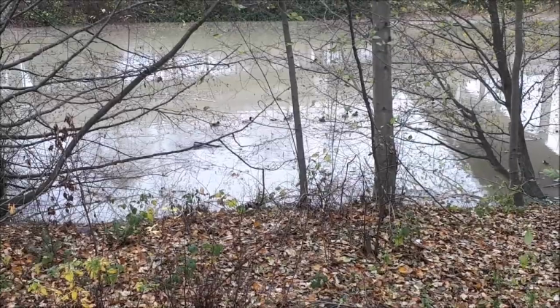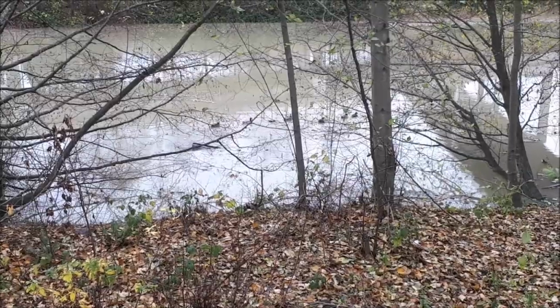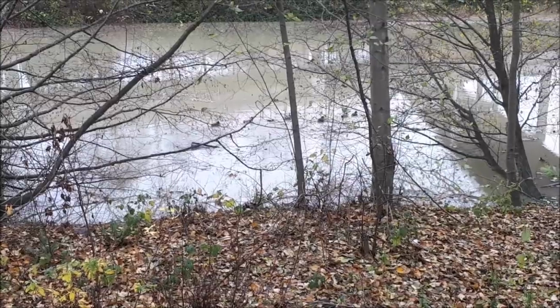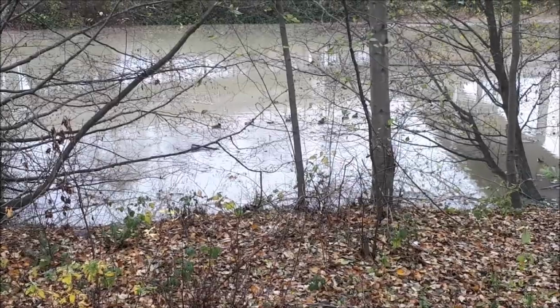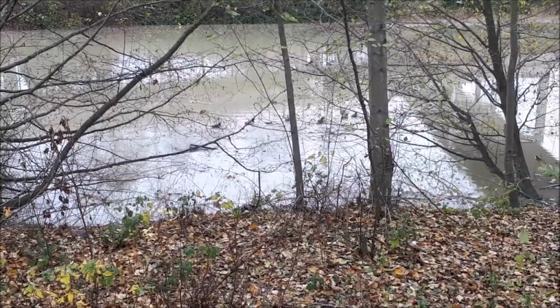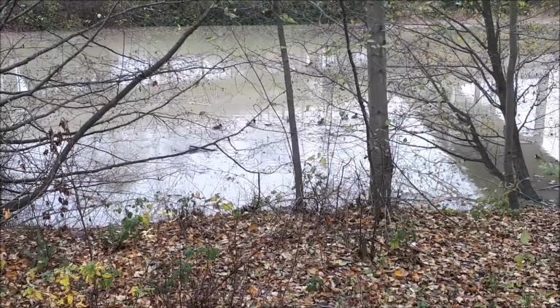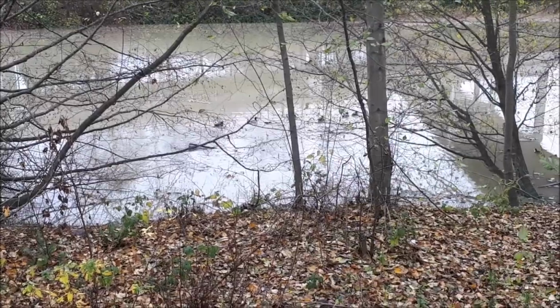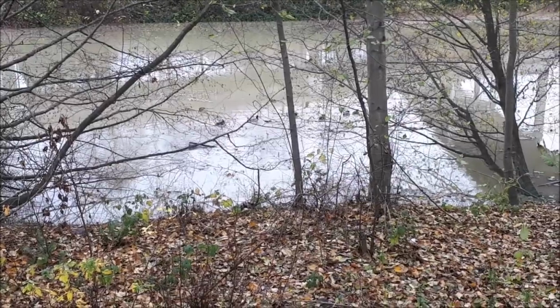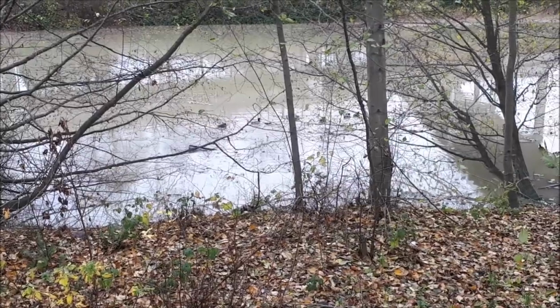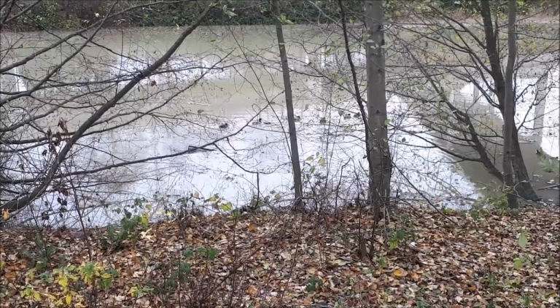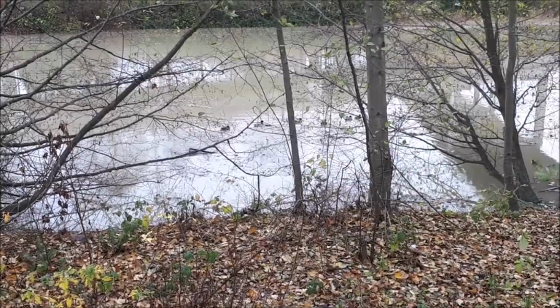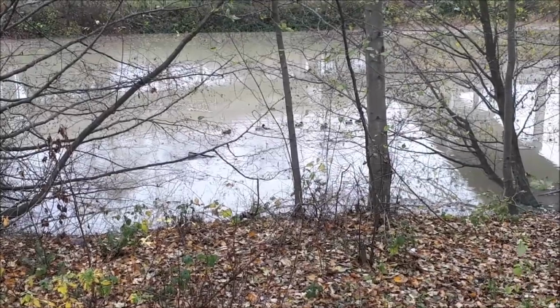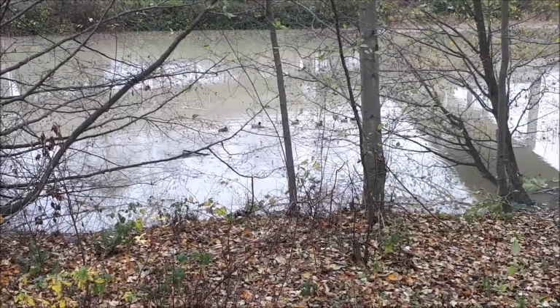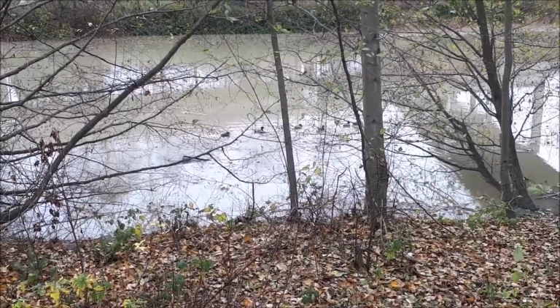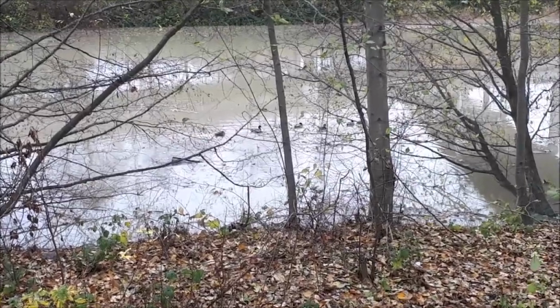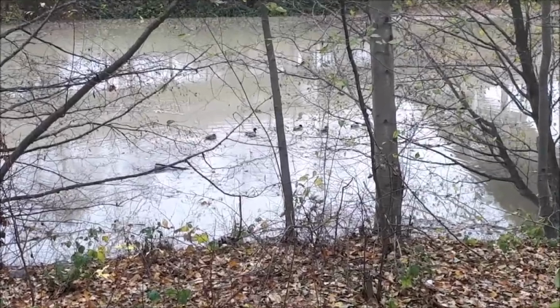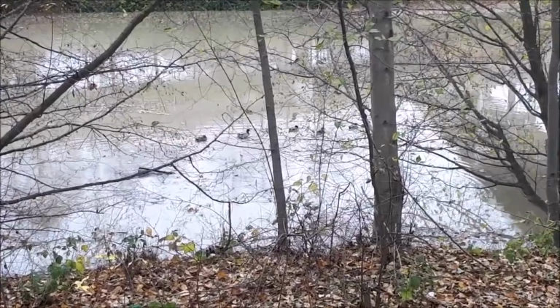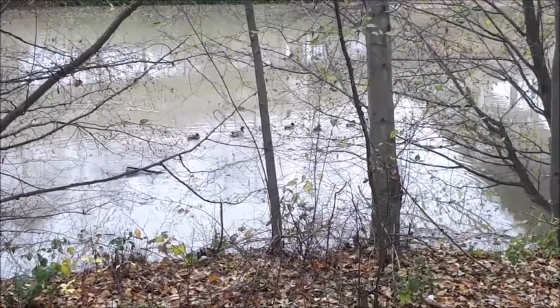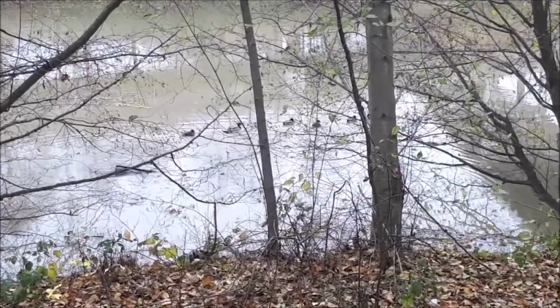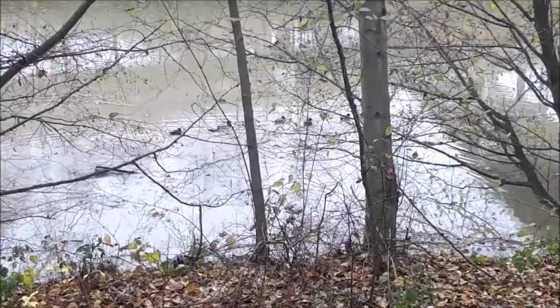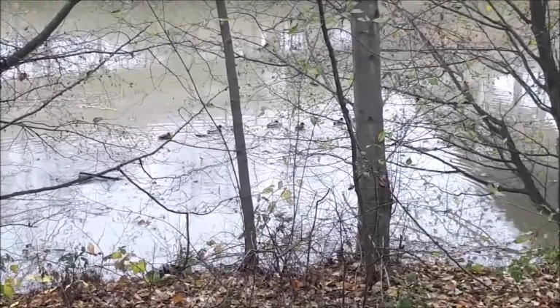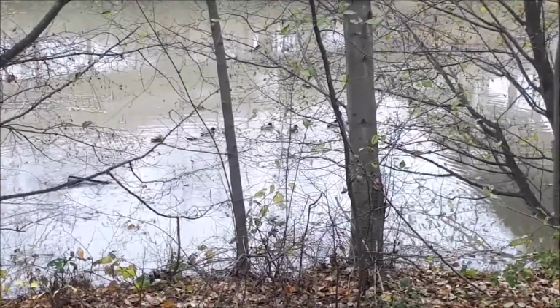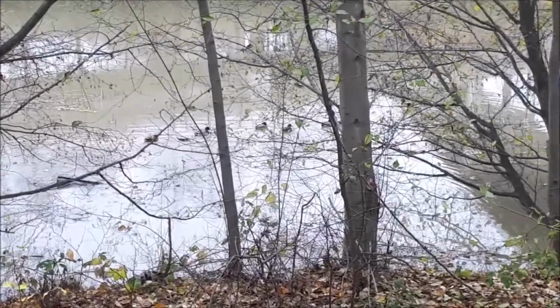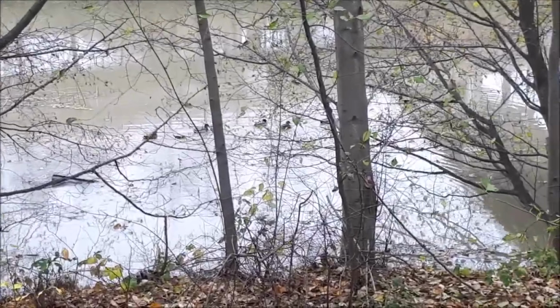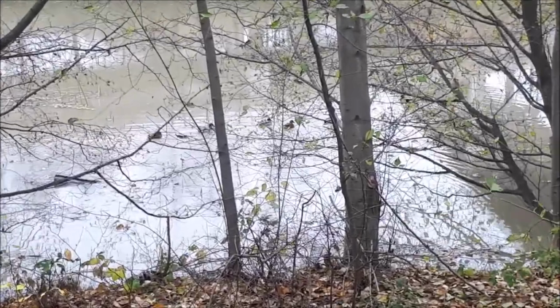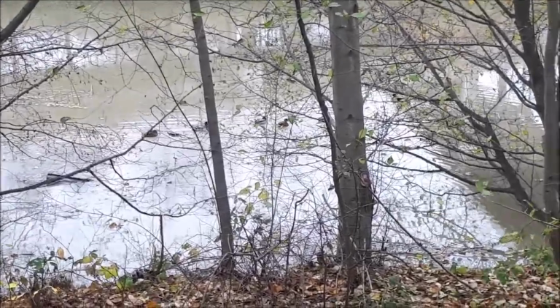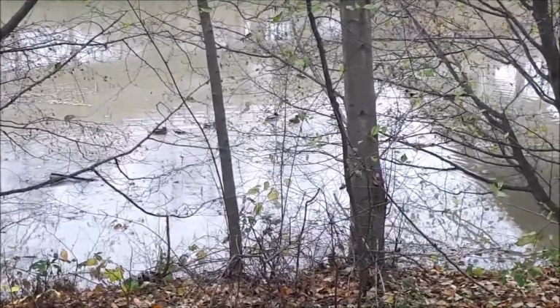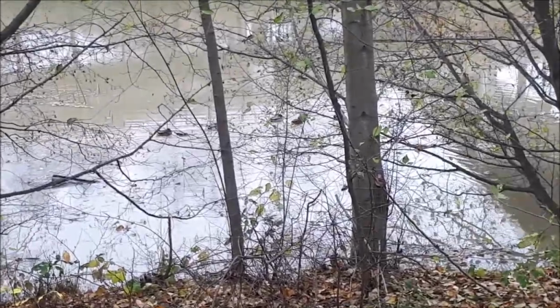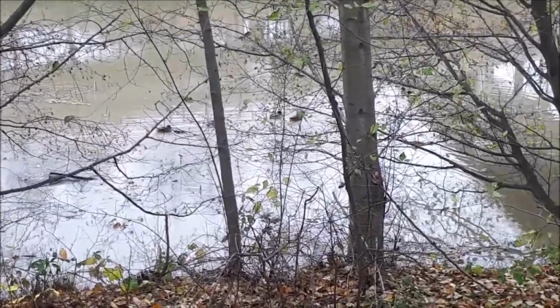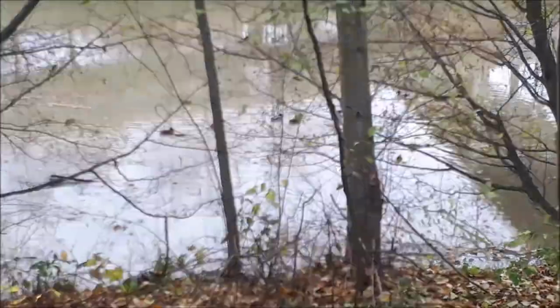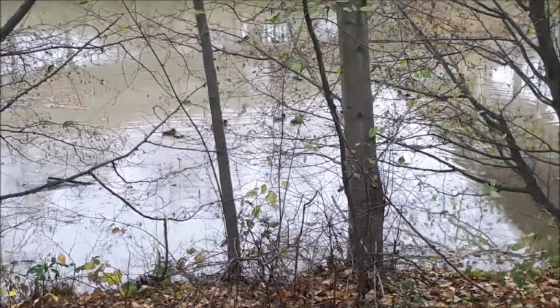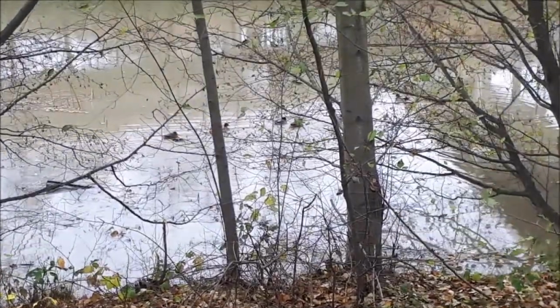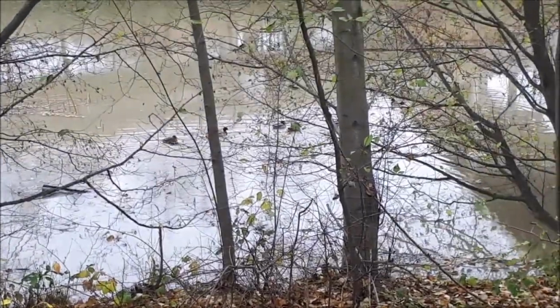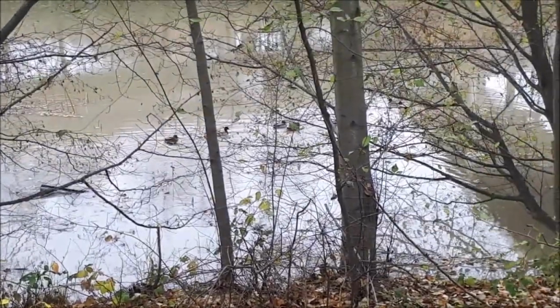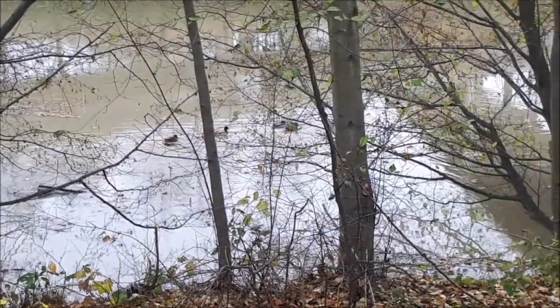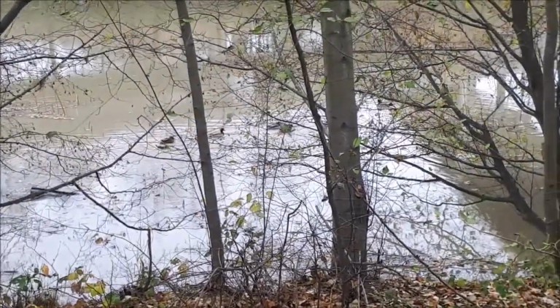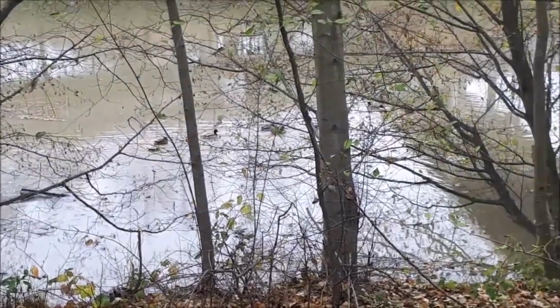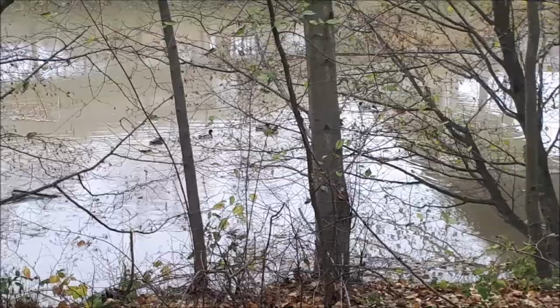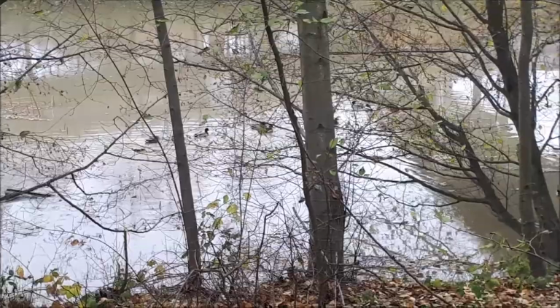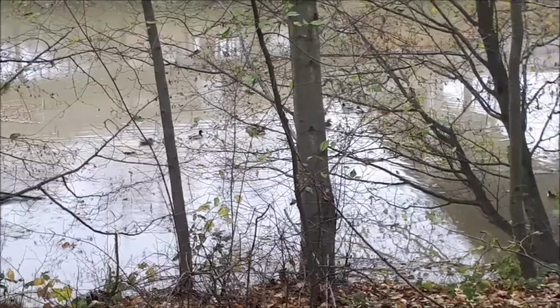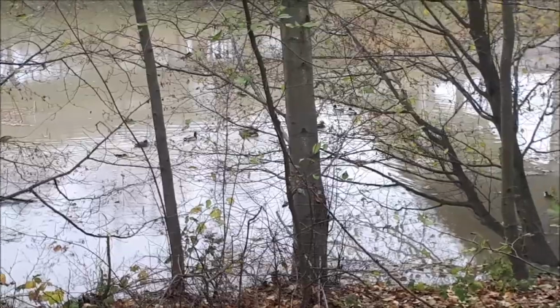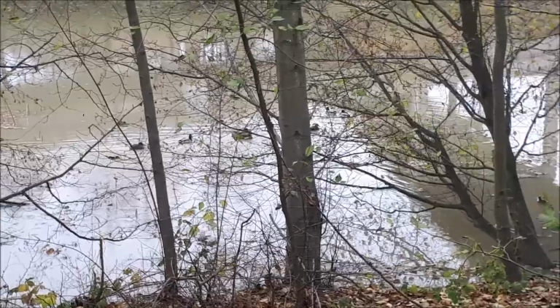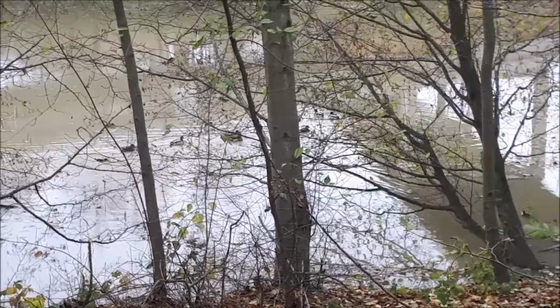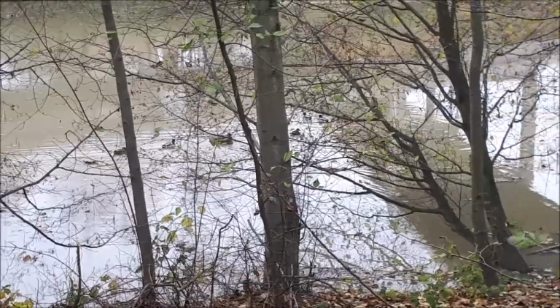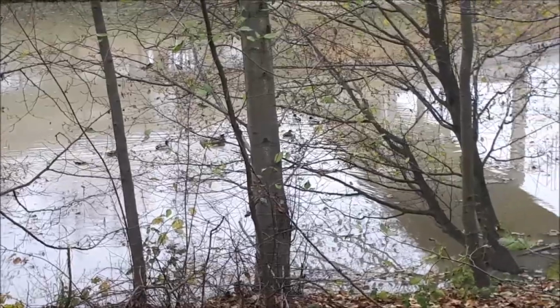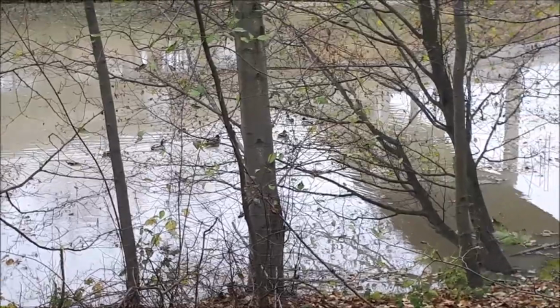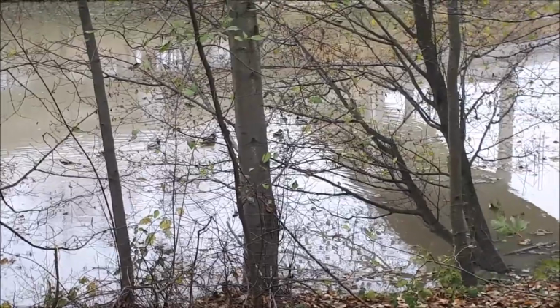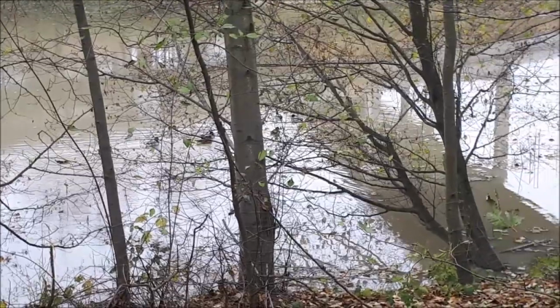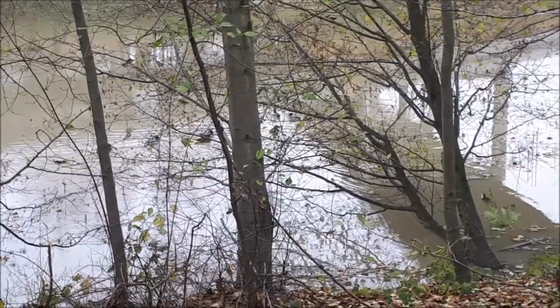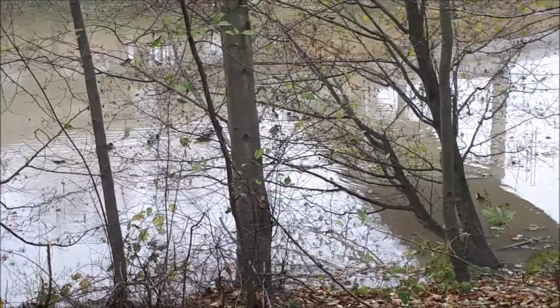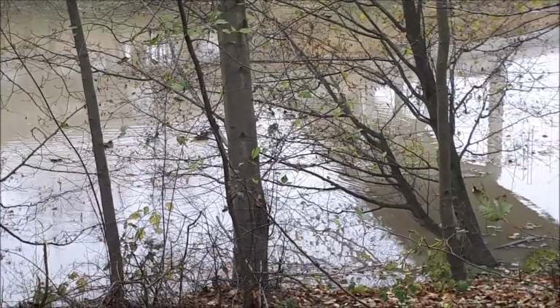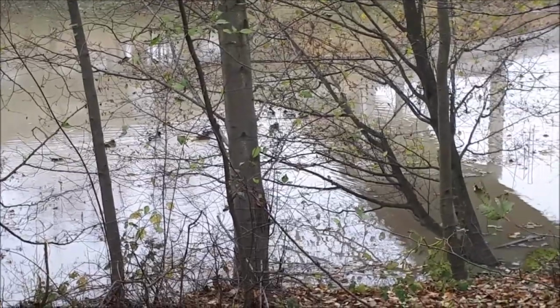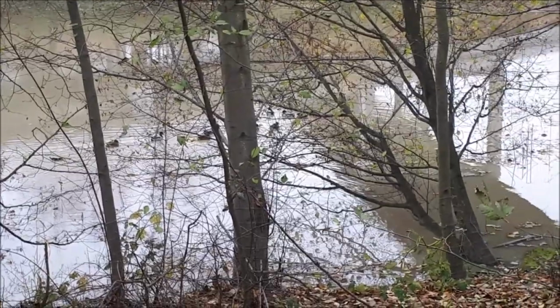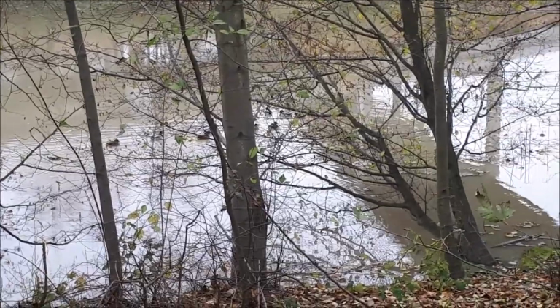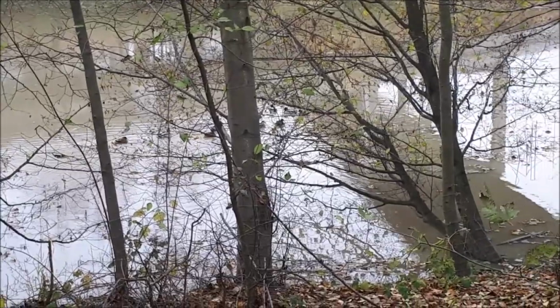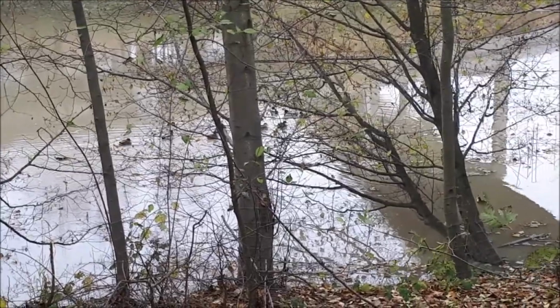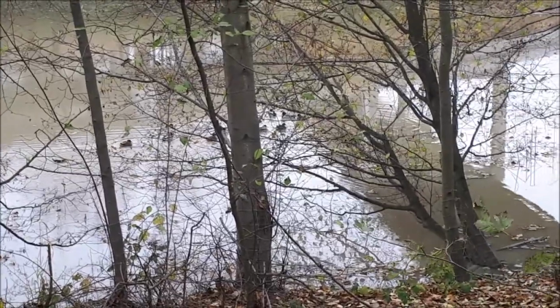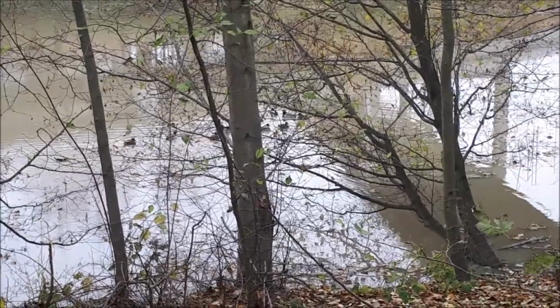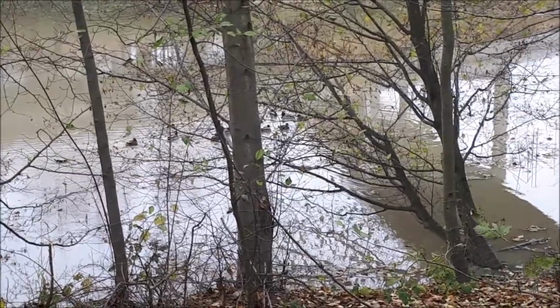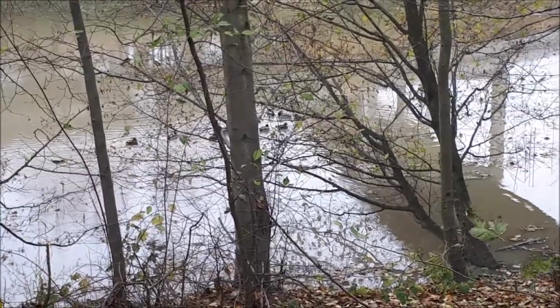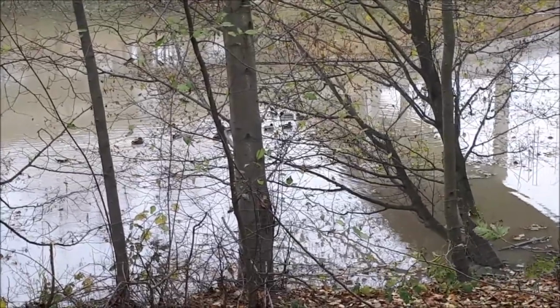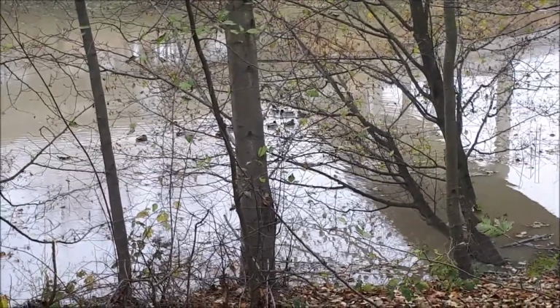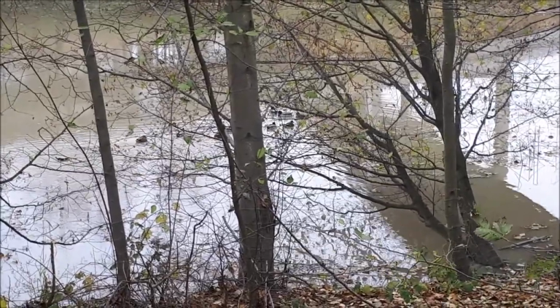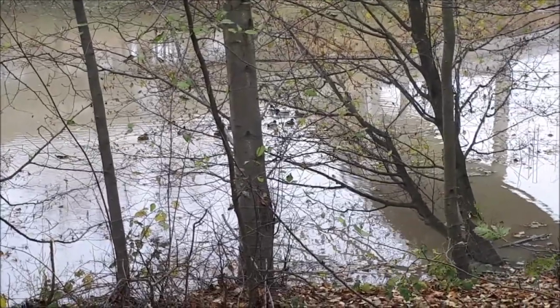As you can see, there are ducks swimming in all this grease, this oil, this gasoline, and all these pollutants.